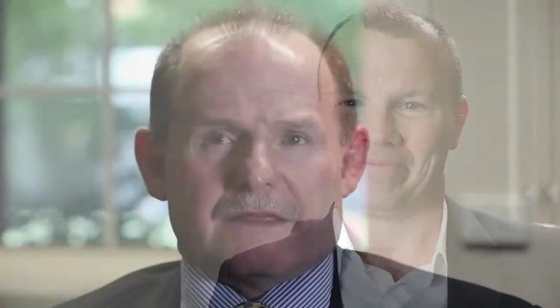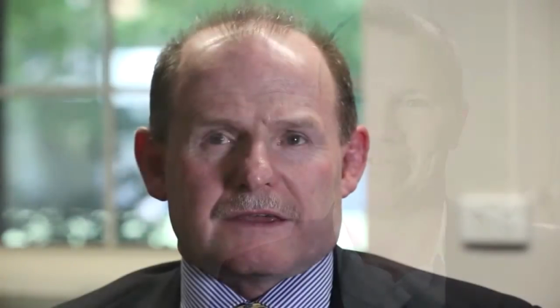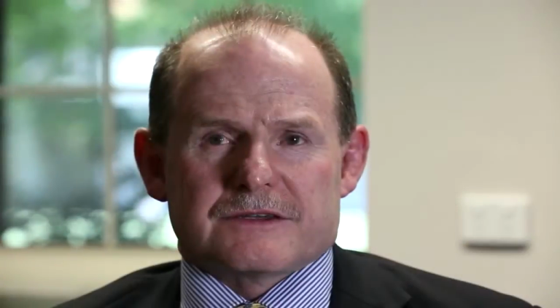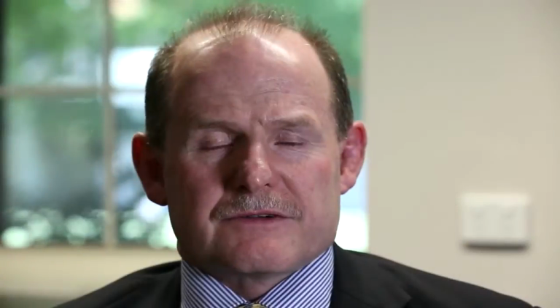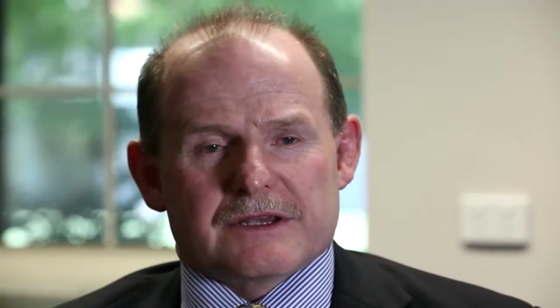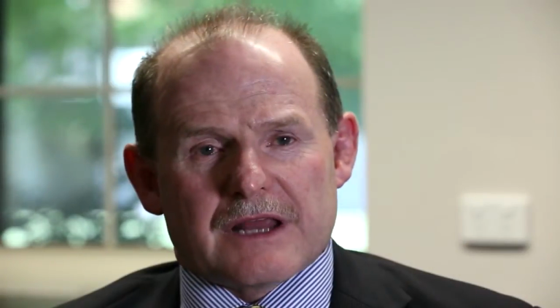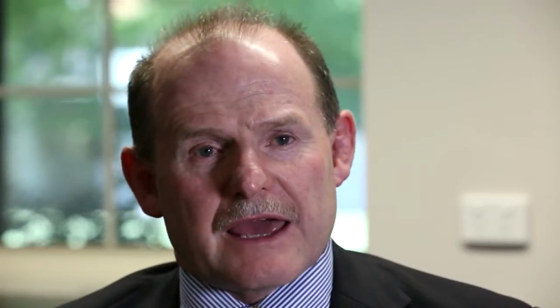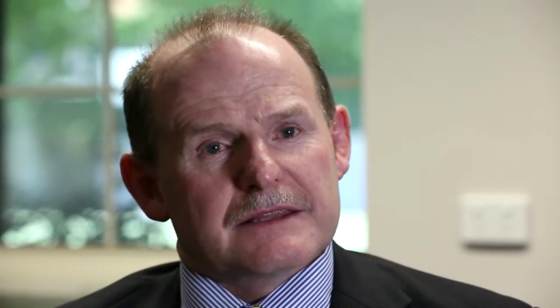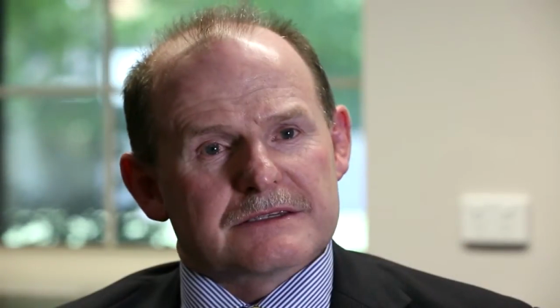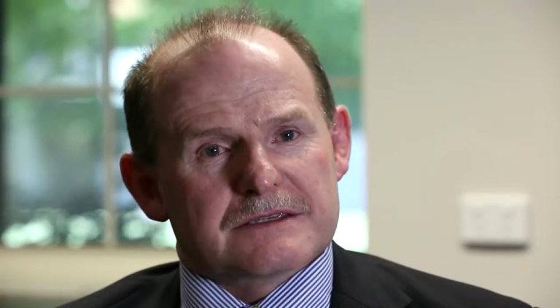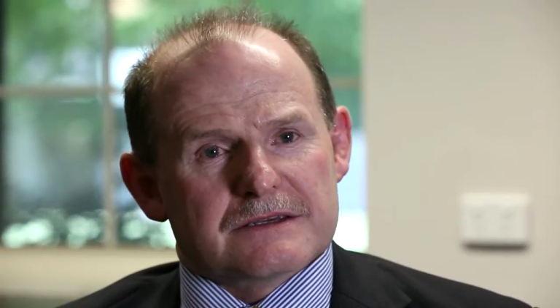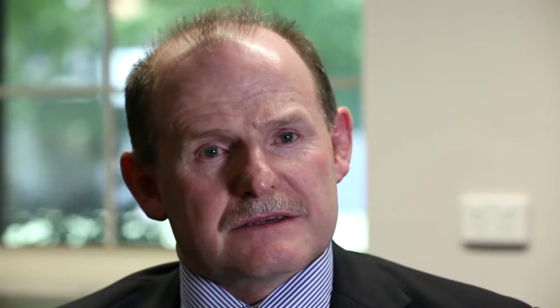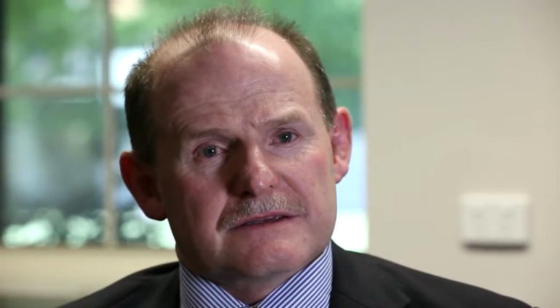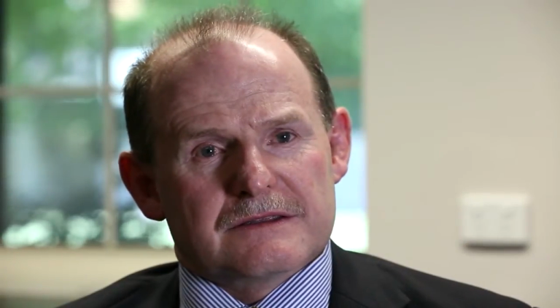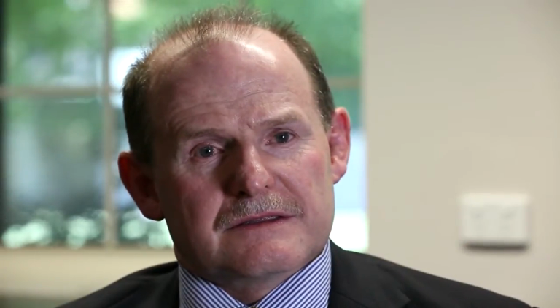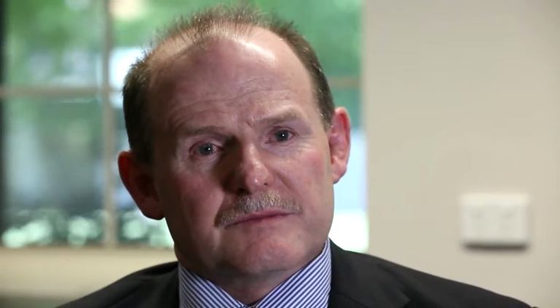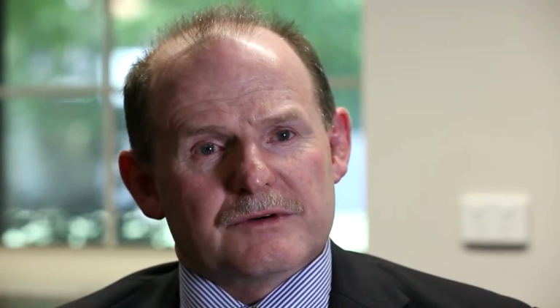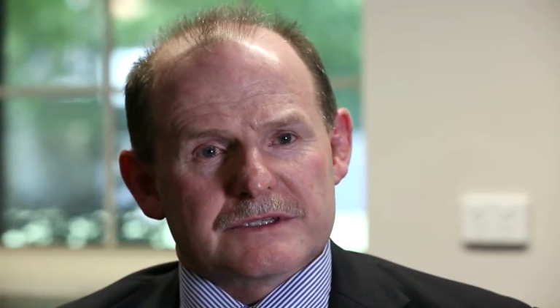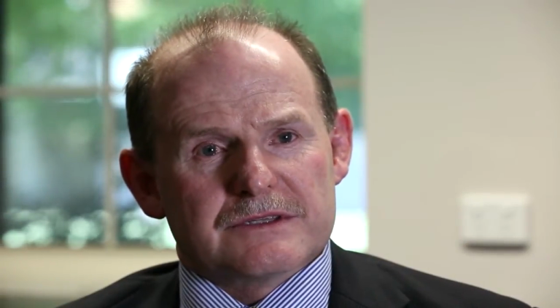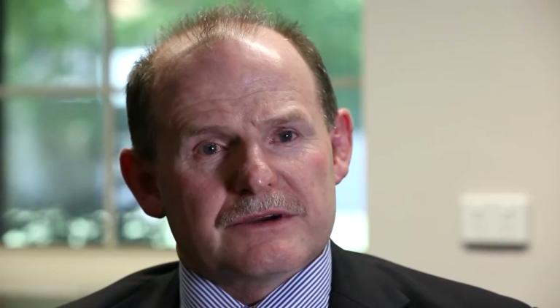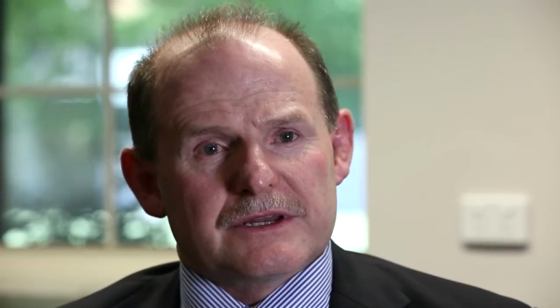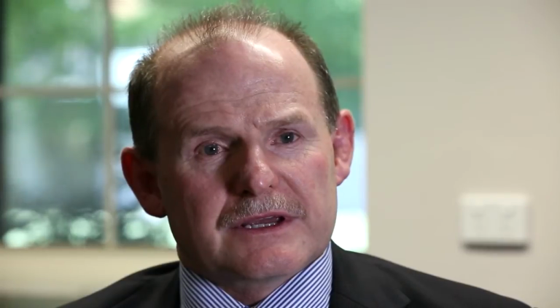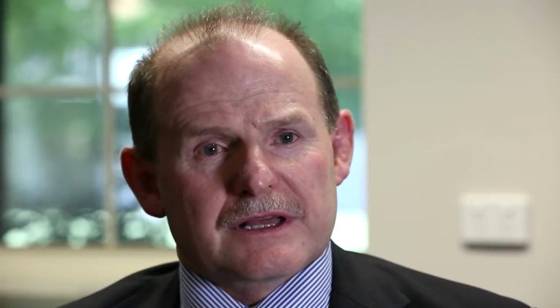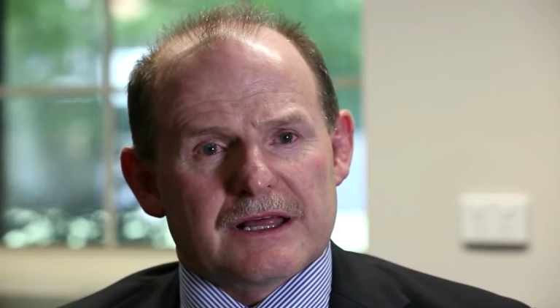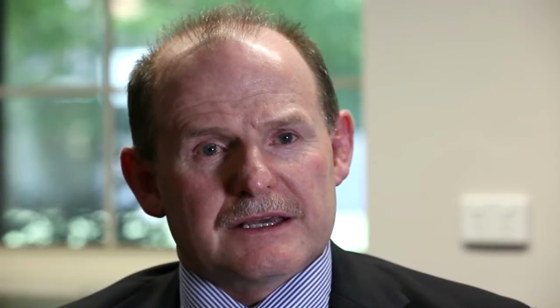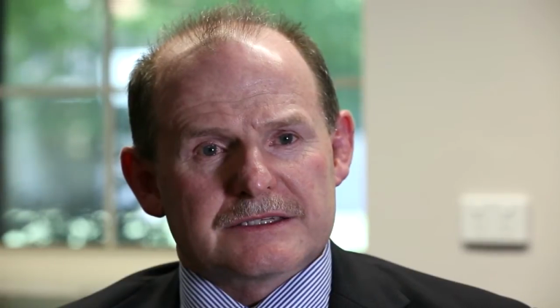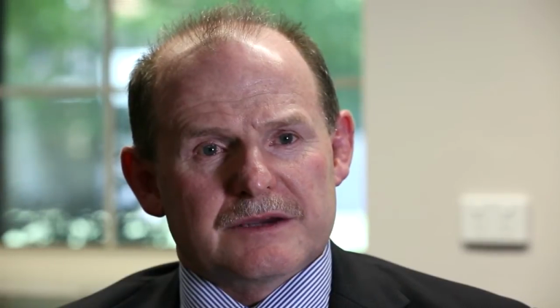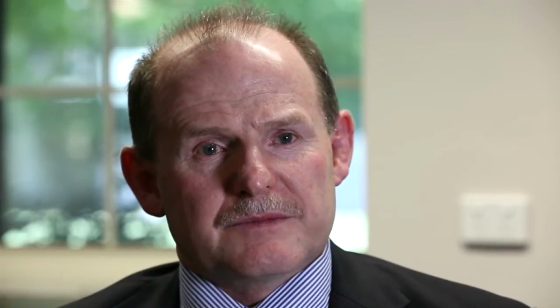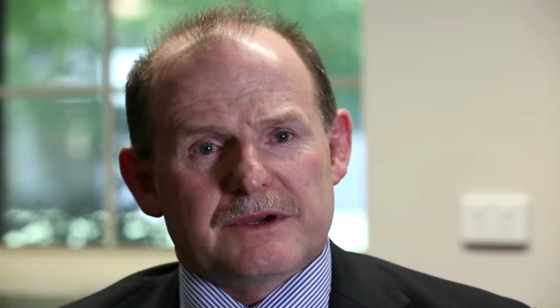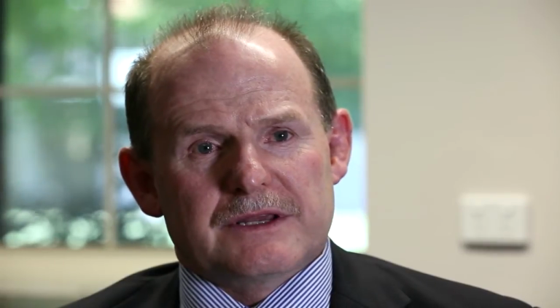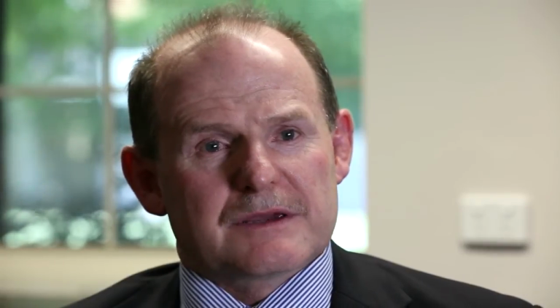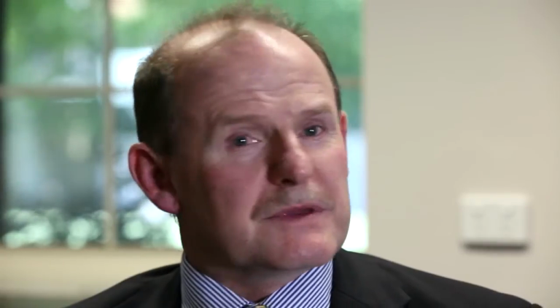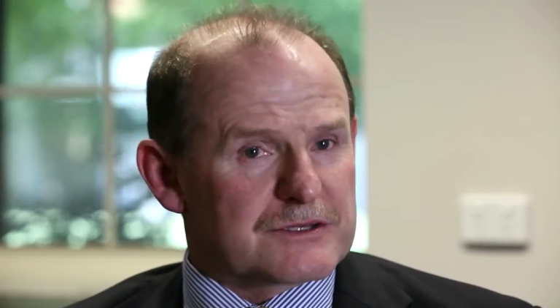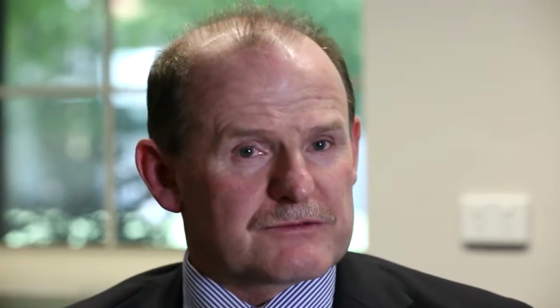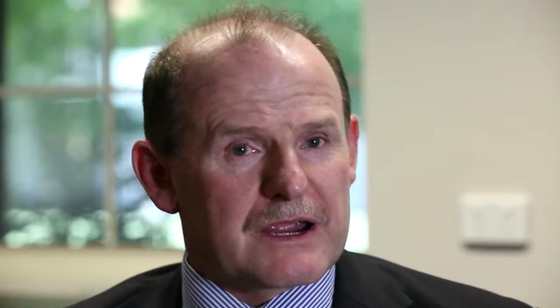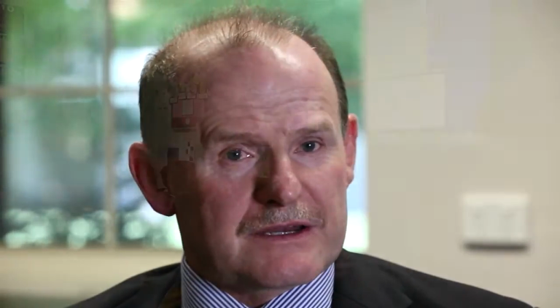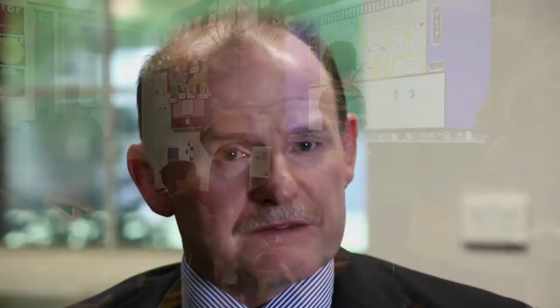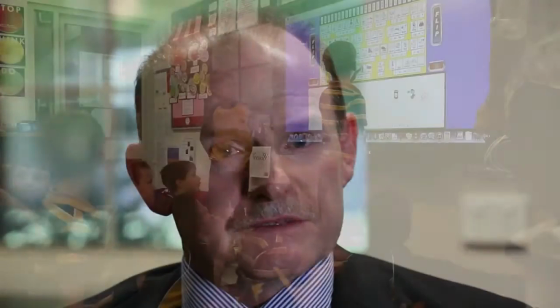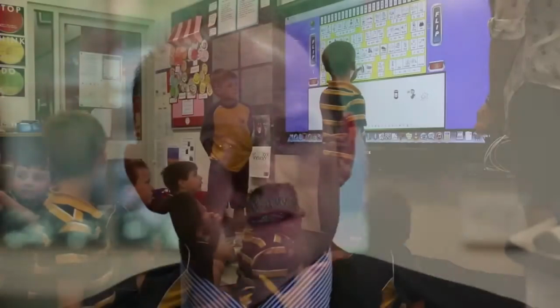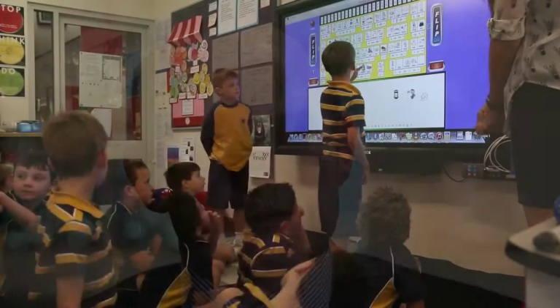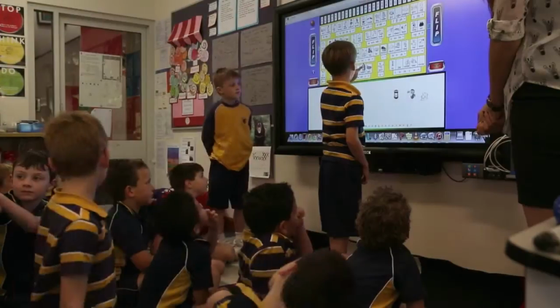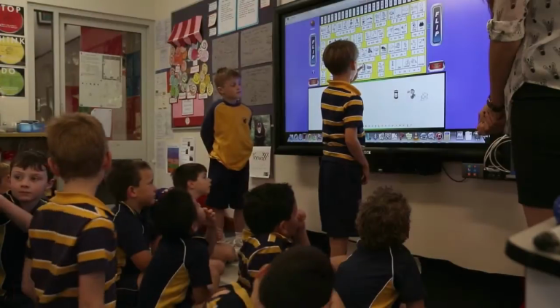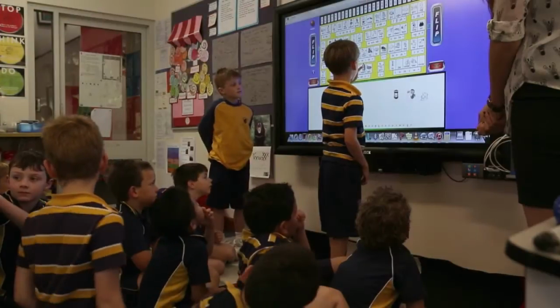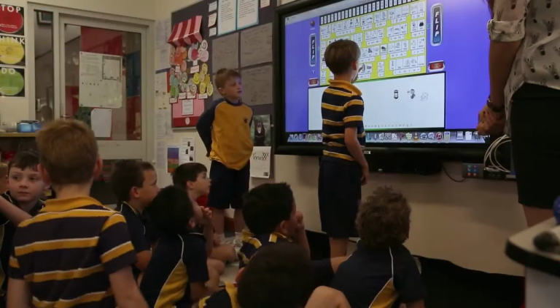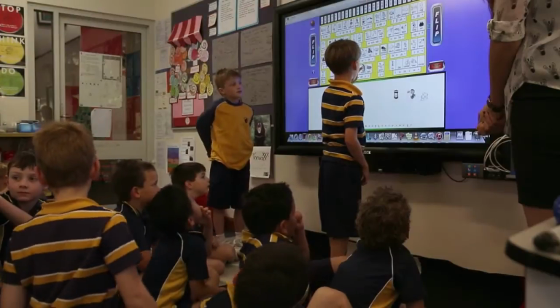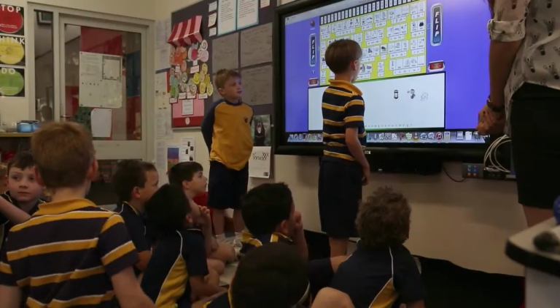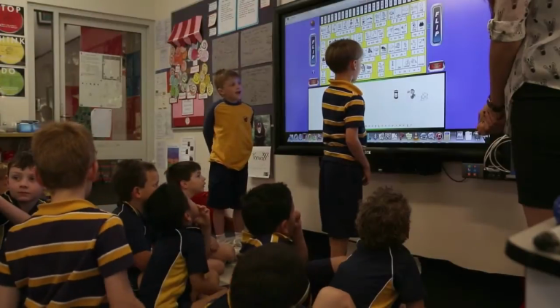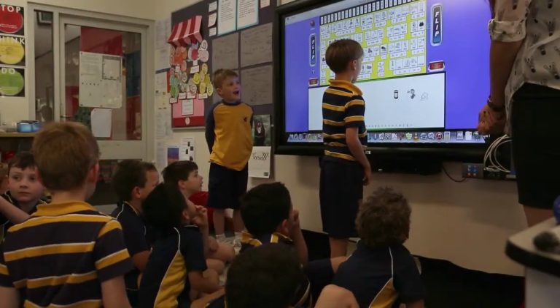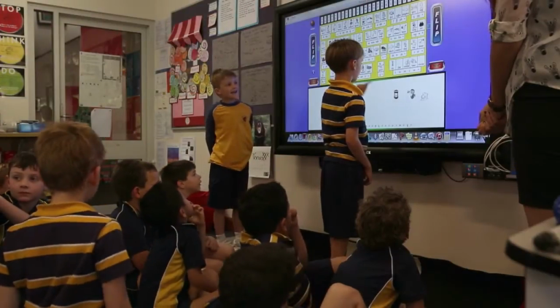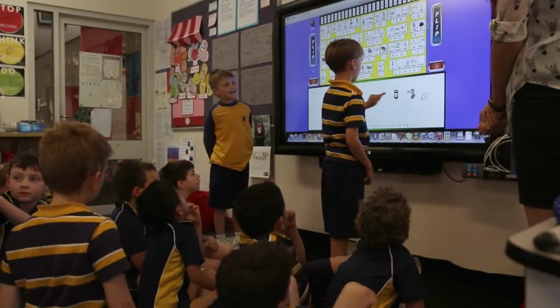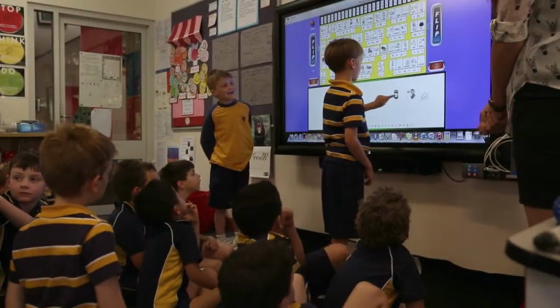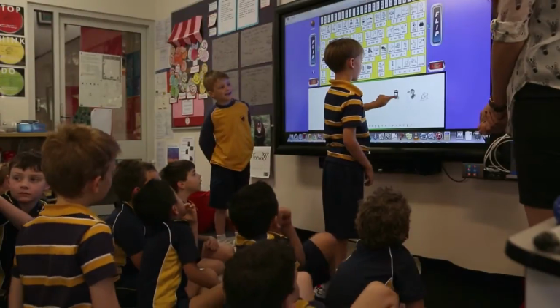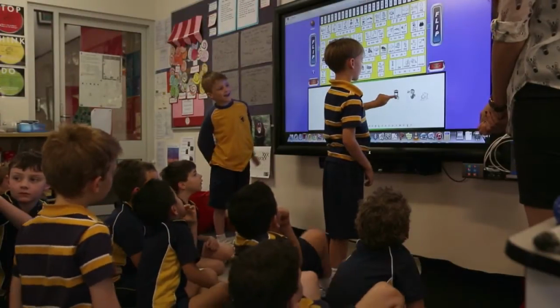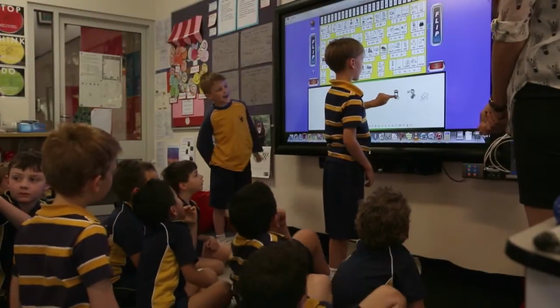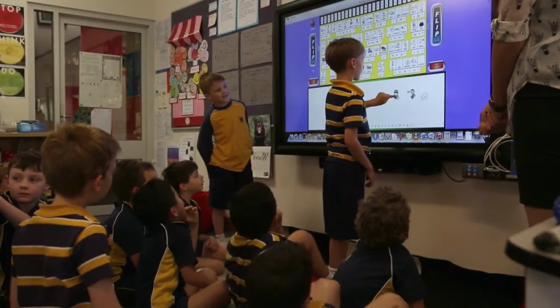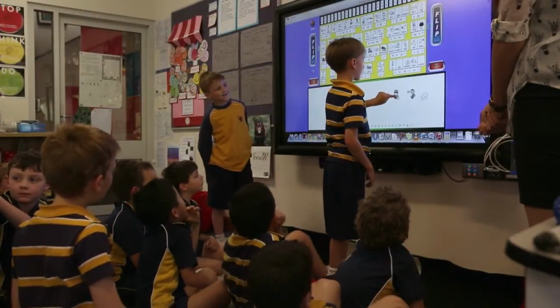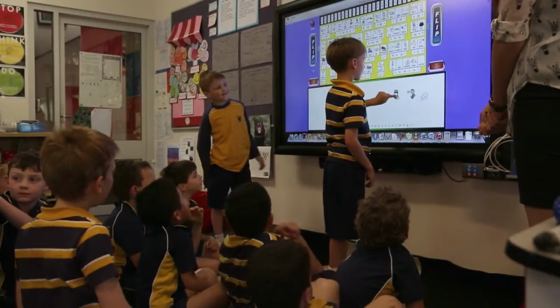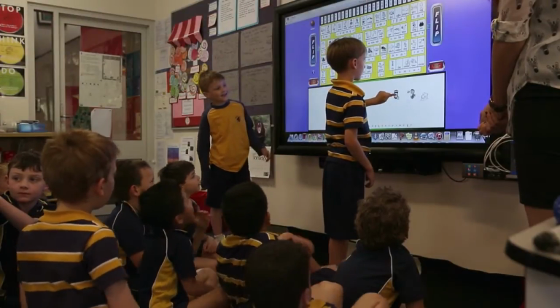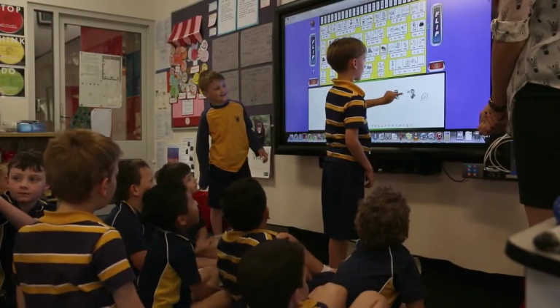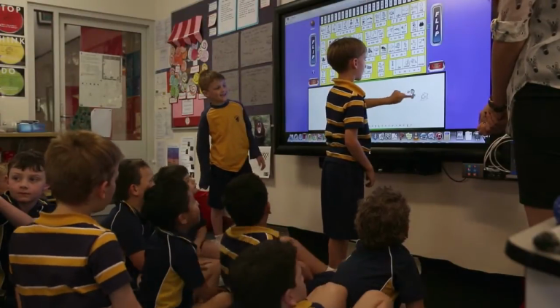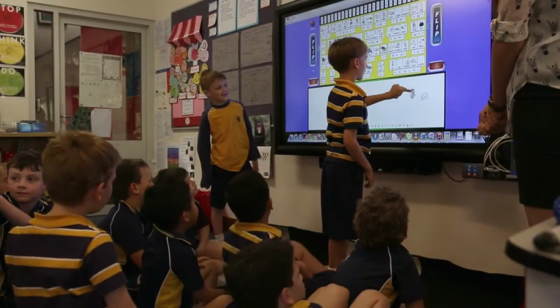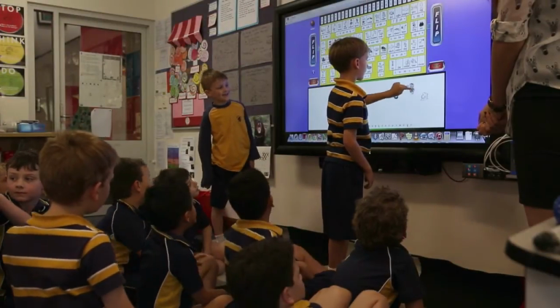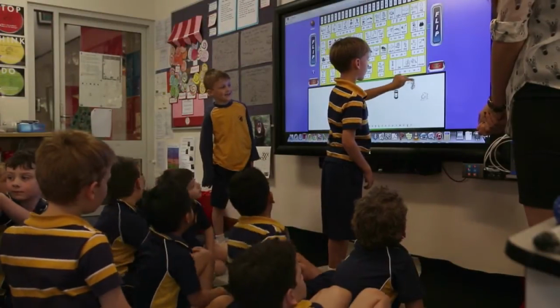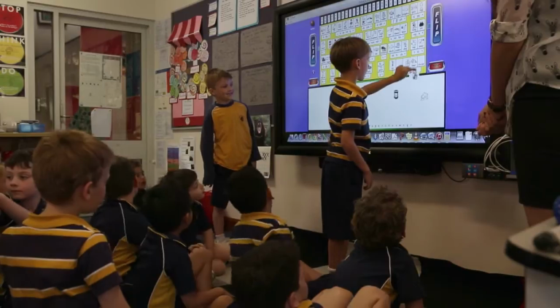I think it's really enhanced the boys' learning in class. It can be interactive so the boys can touch the screen and manipulate it themselves.